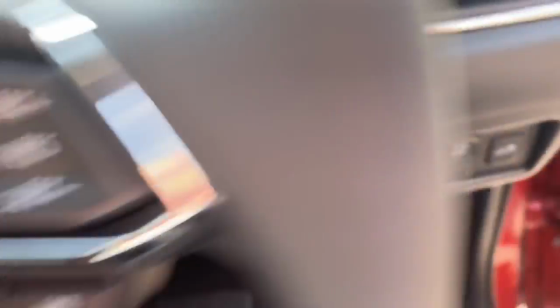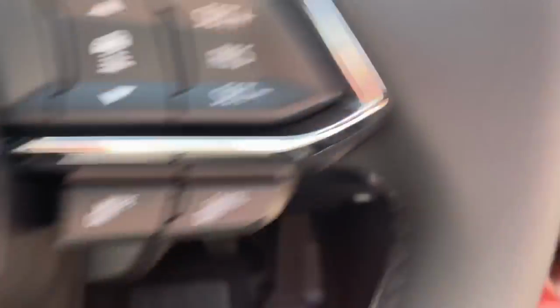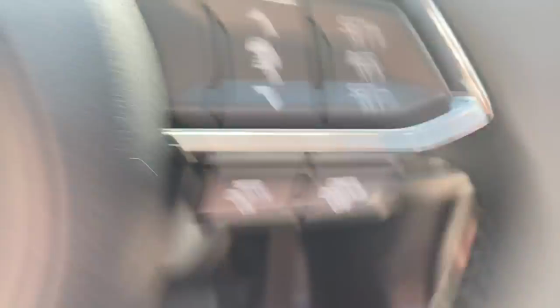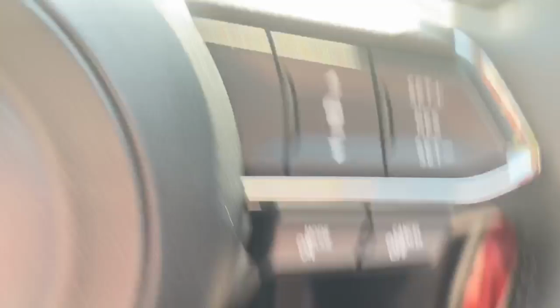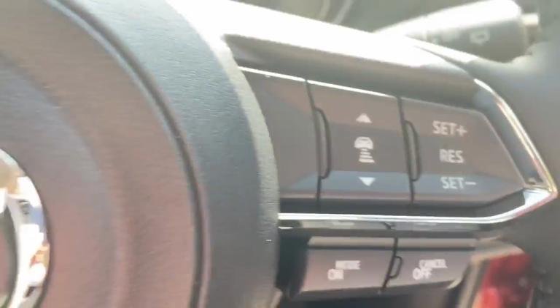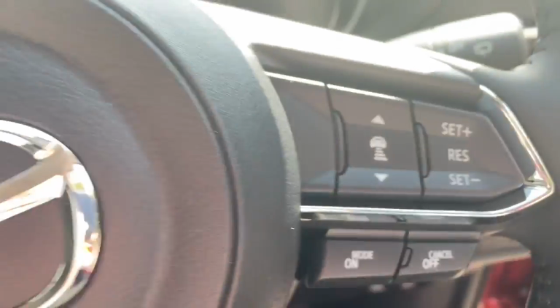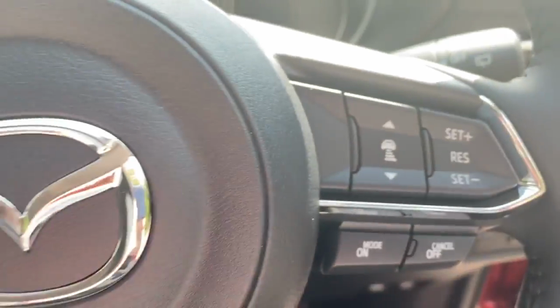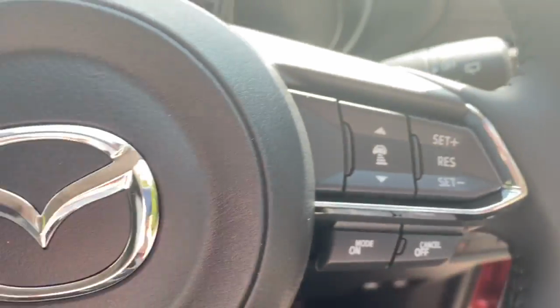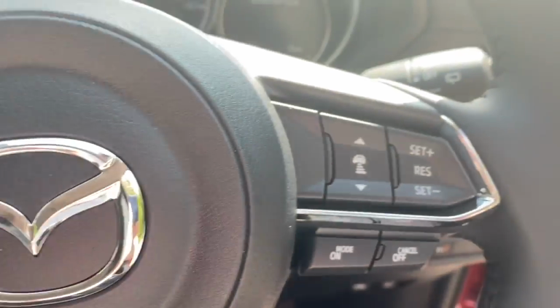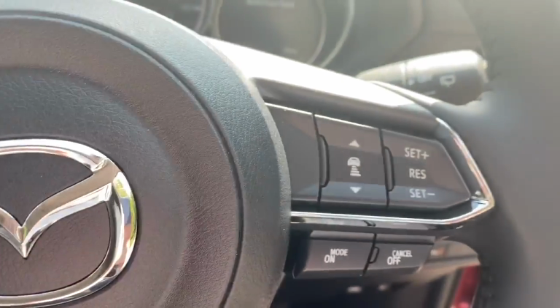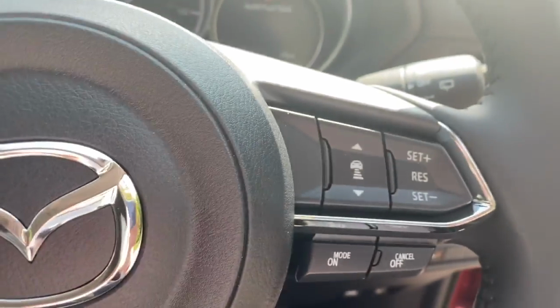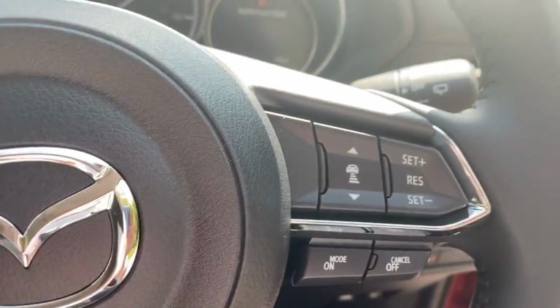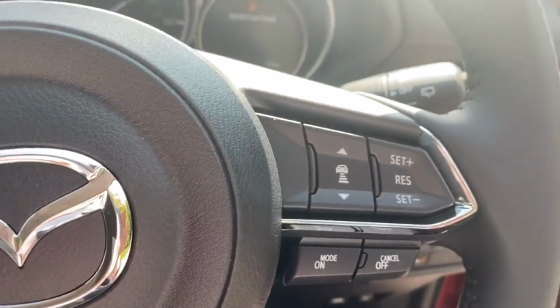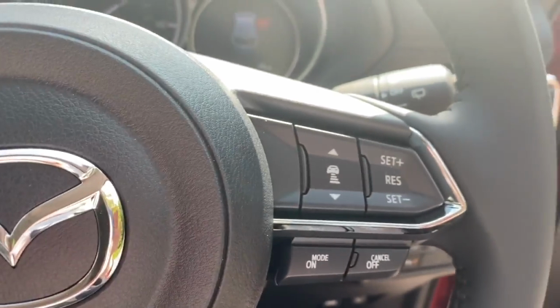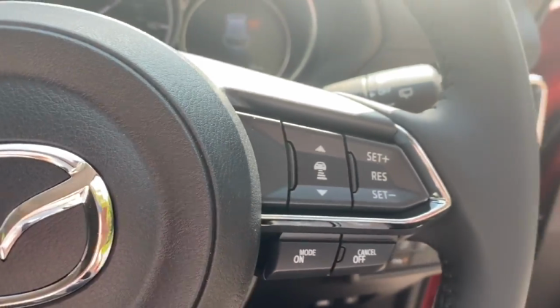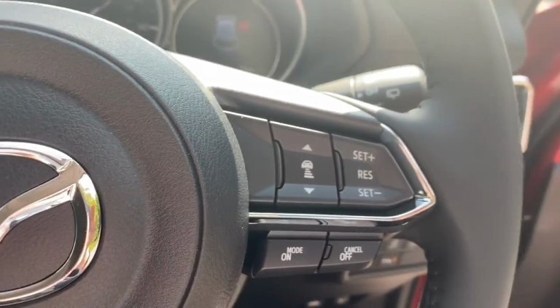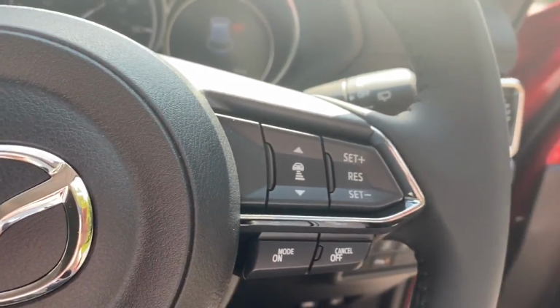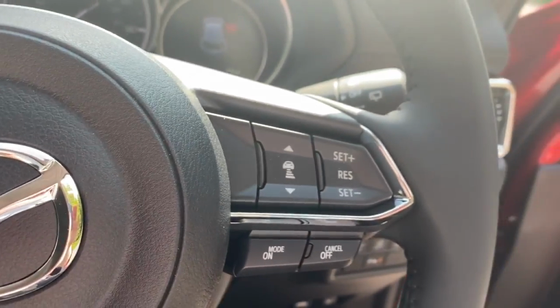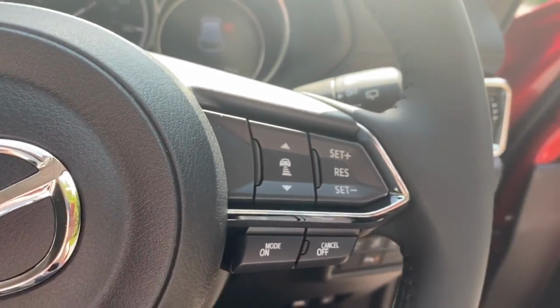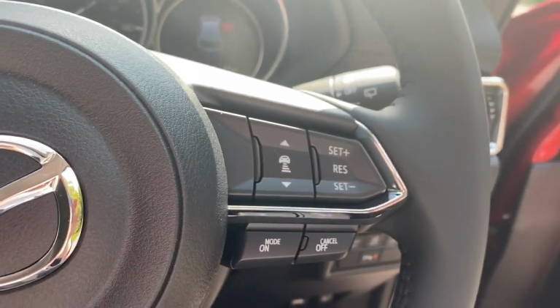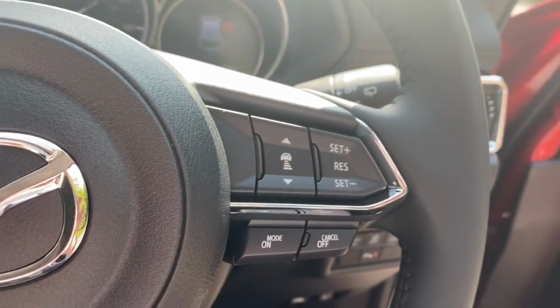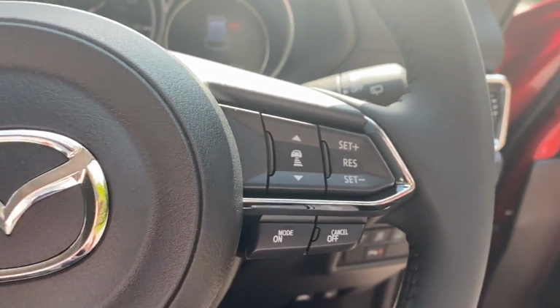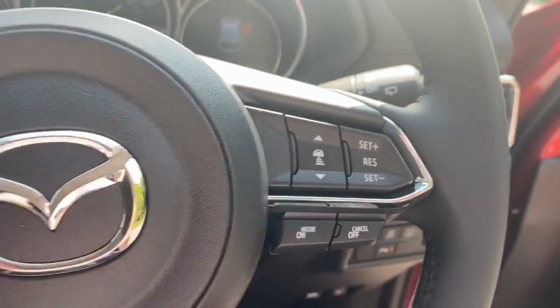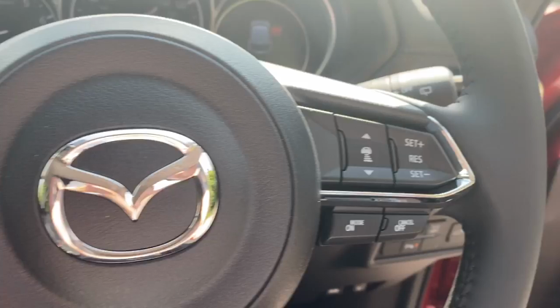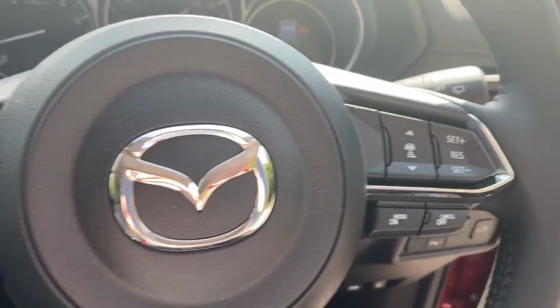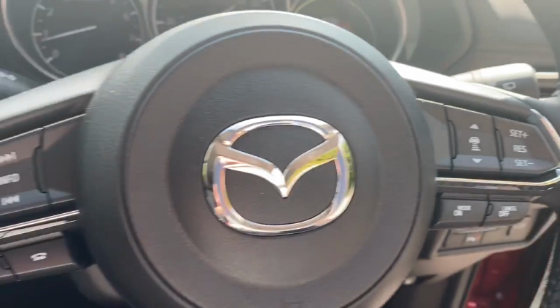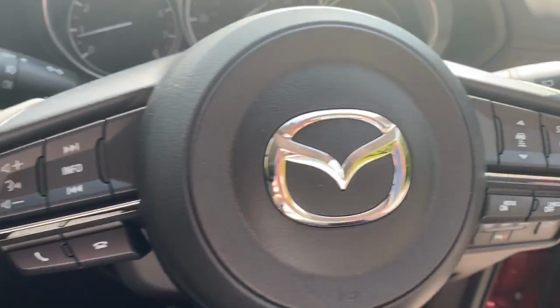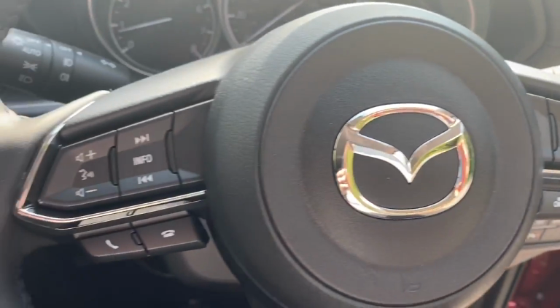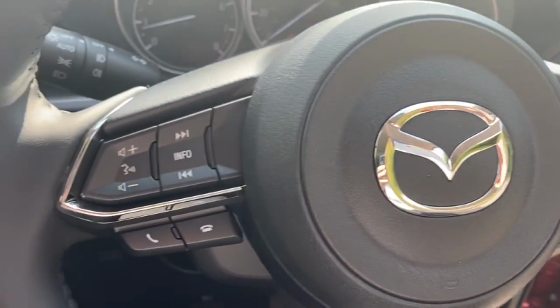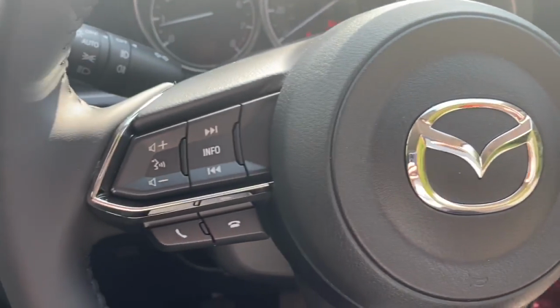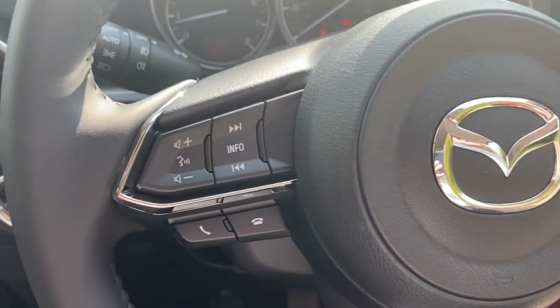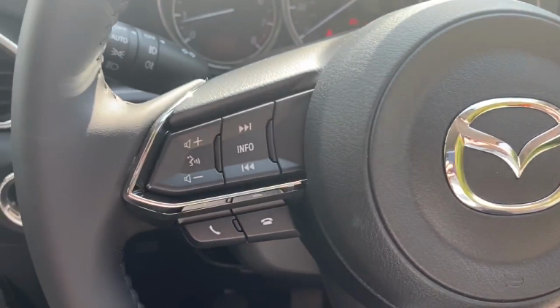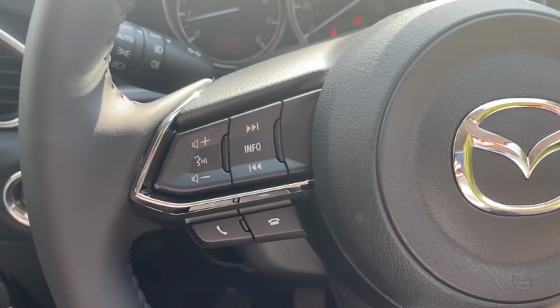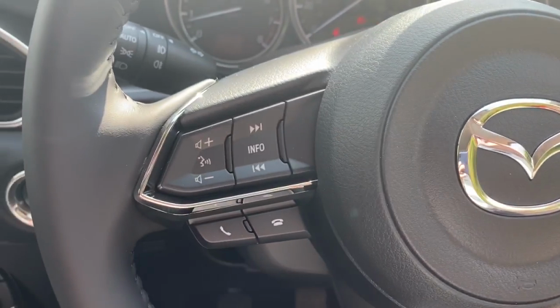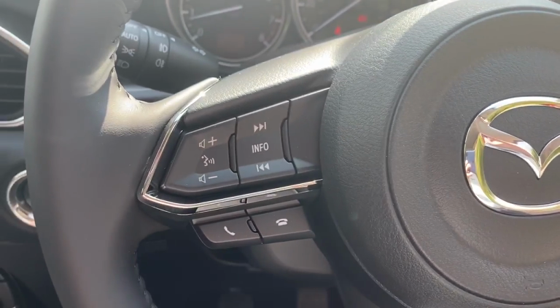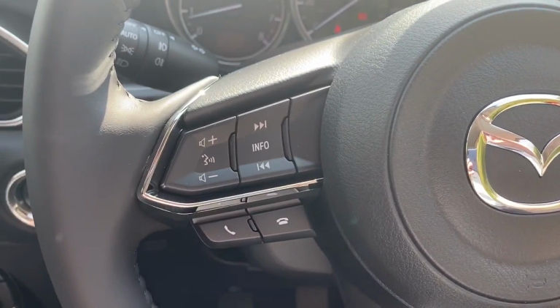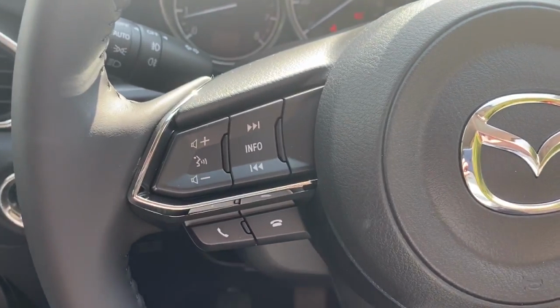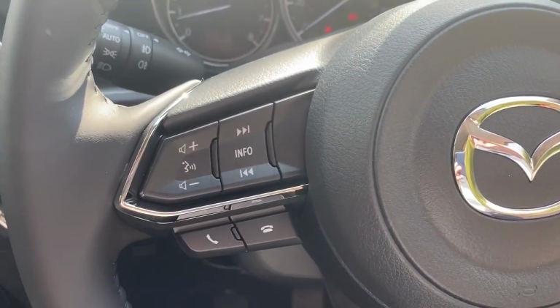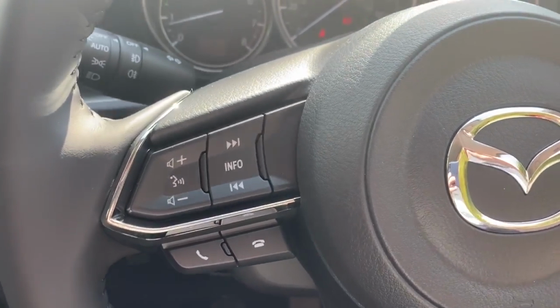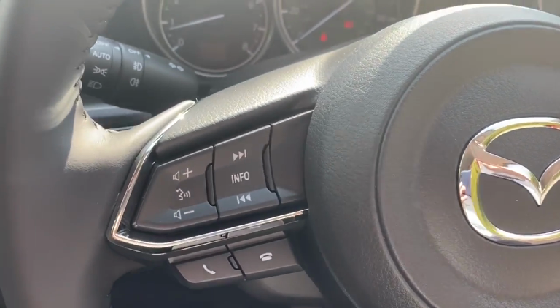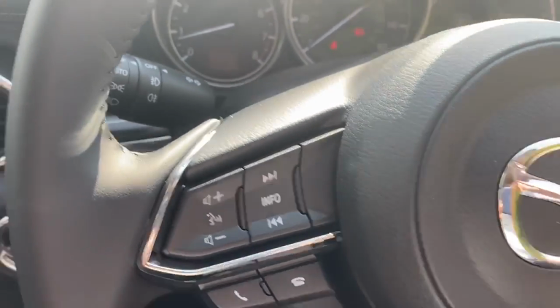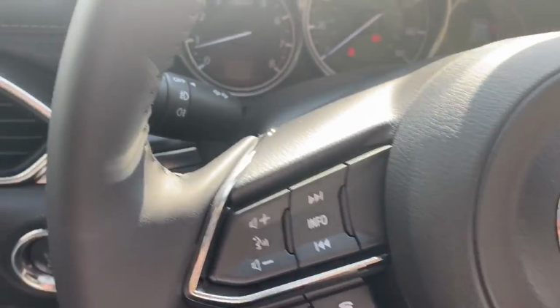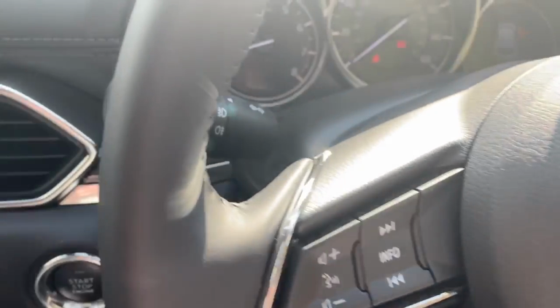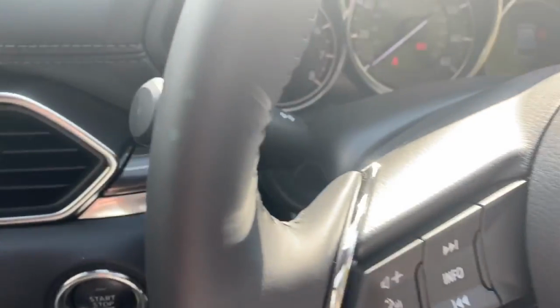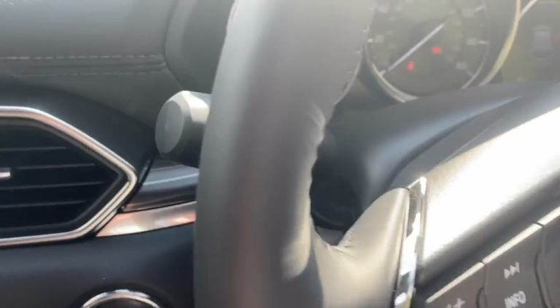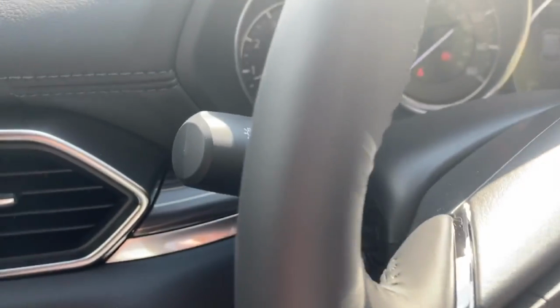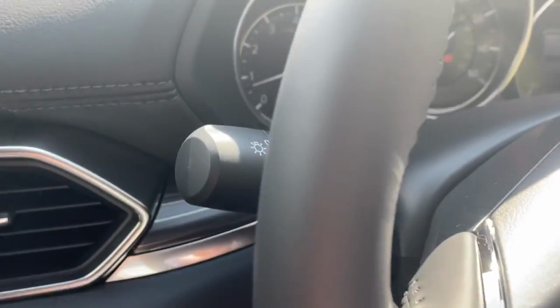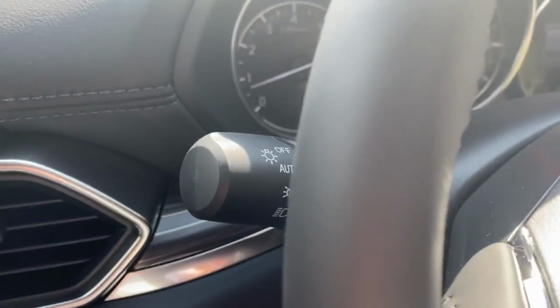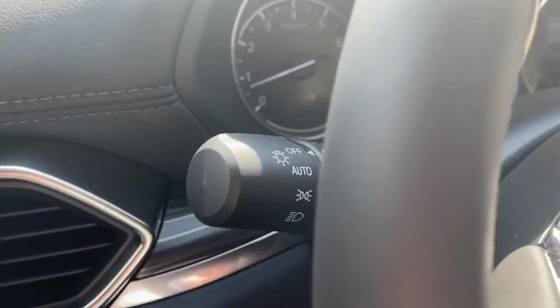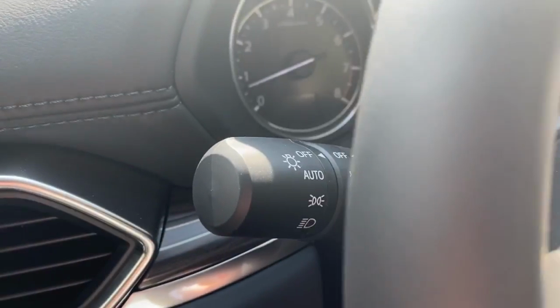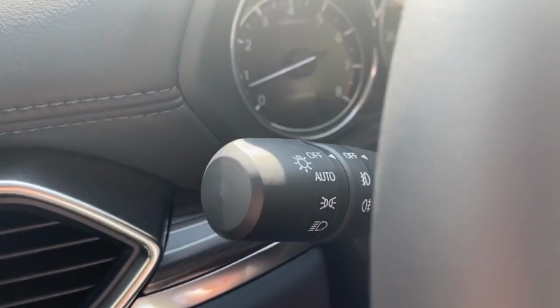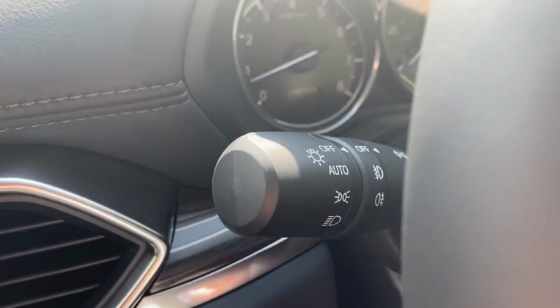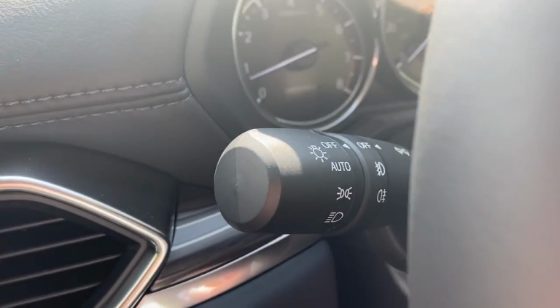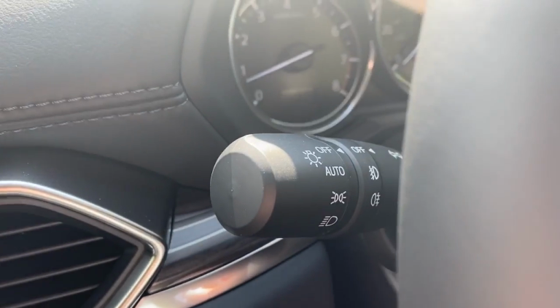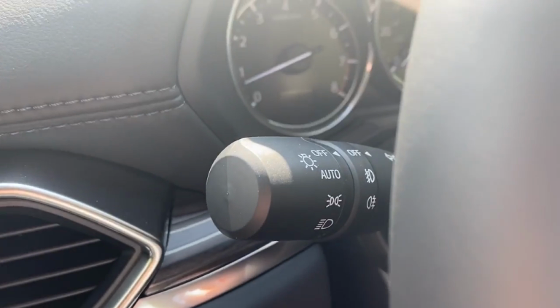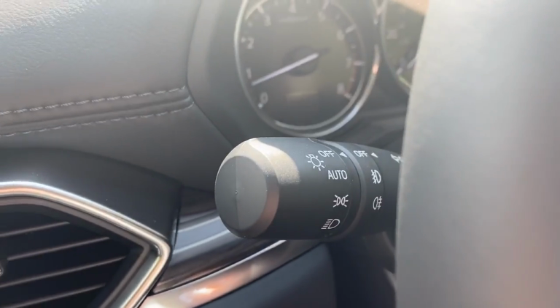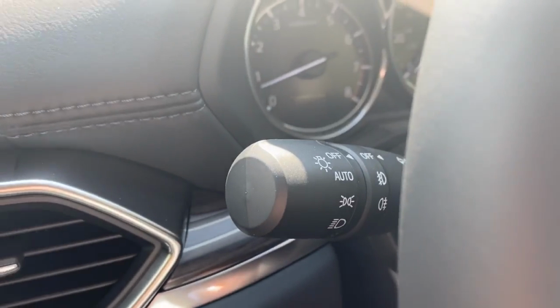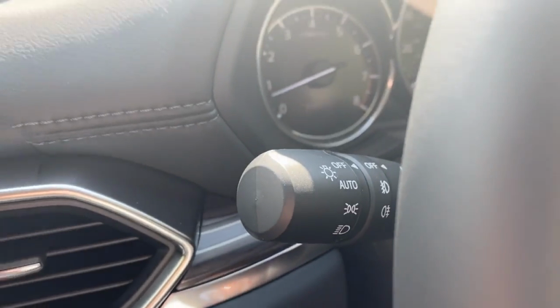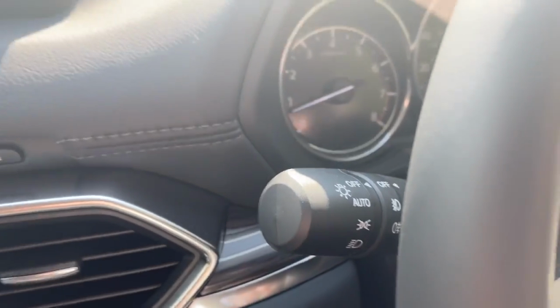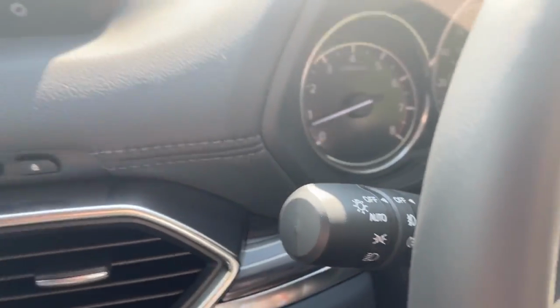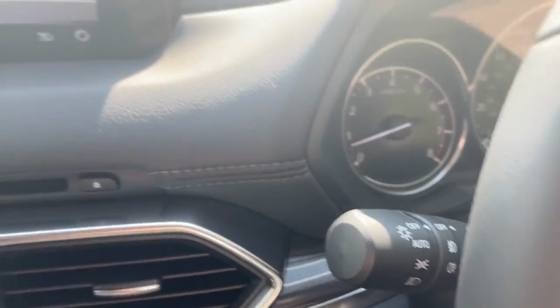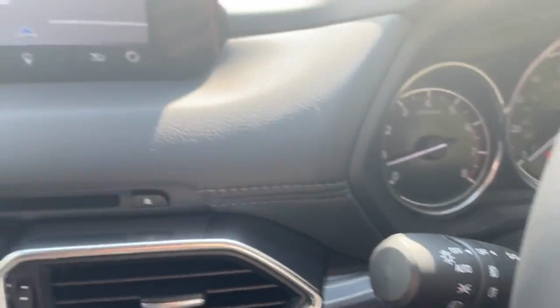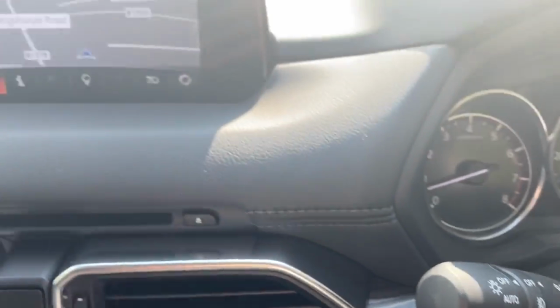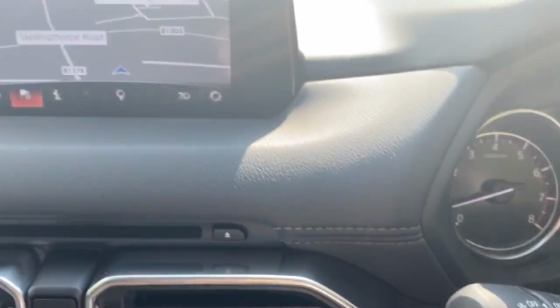There are steering wheel controls for cruise control, speed limiter, Bluetooth and radio. The vehicle also has automatic wipers and lights.